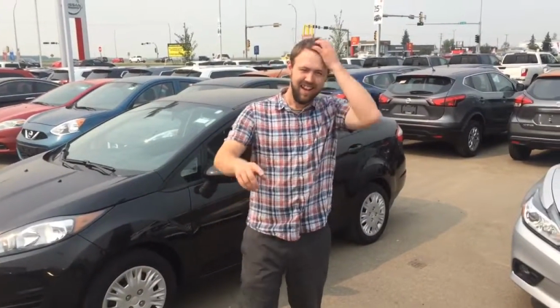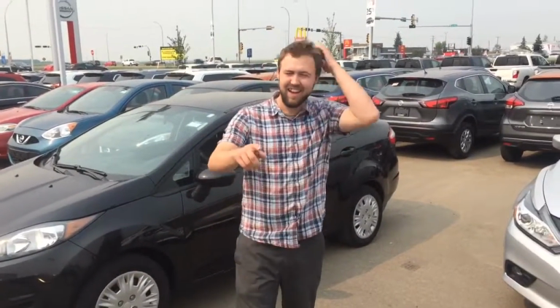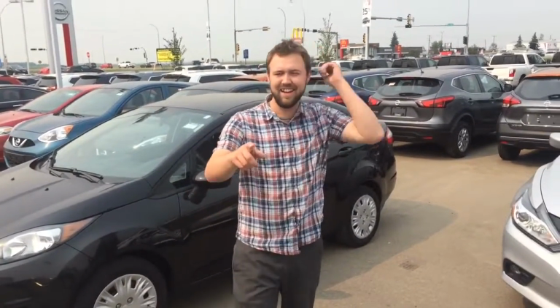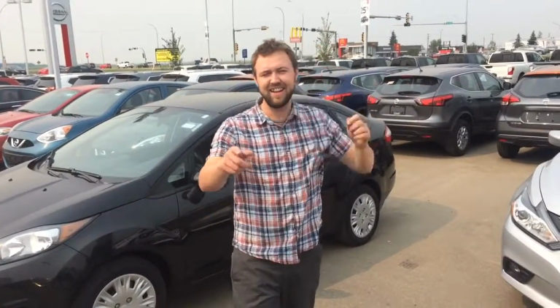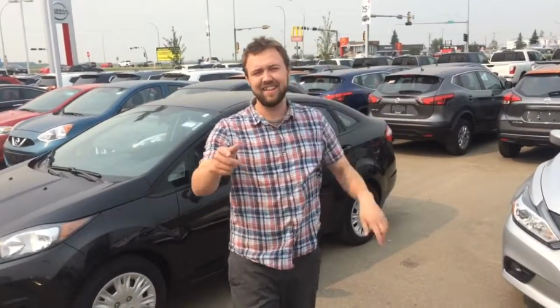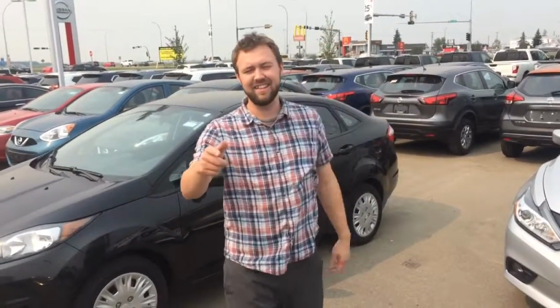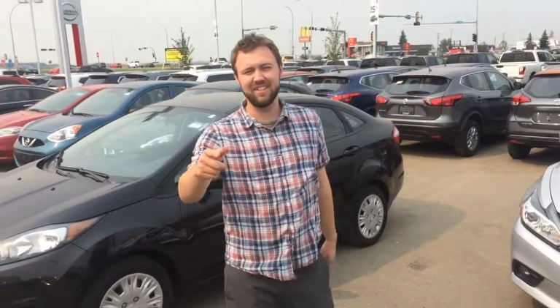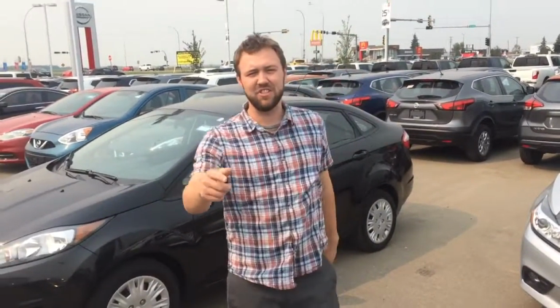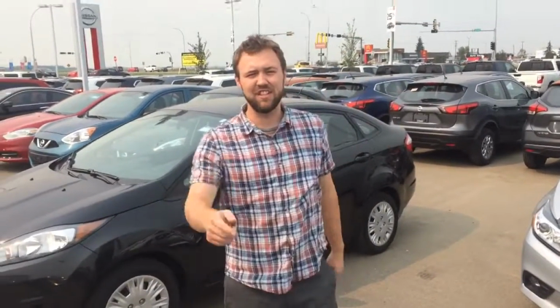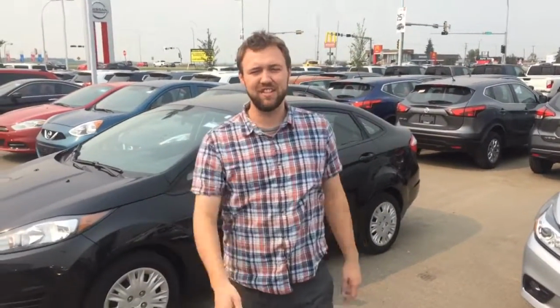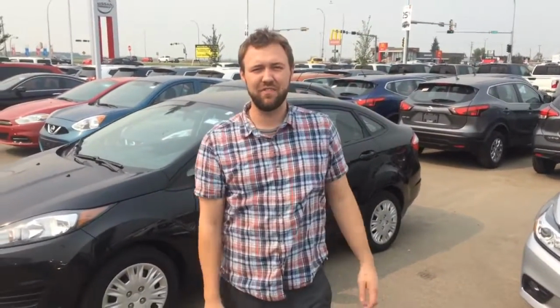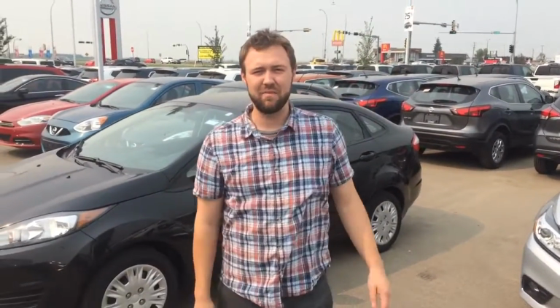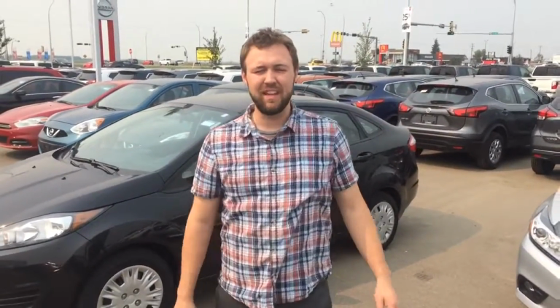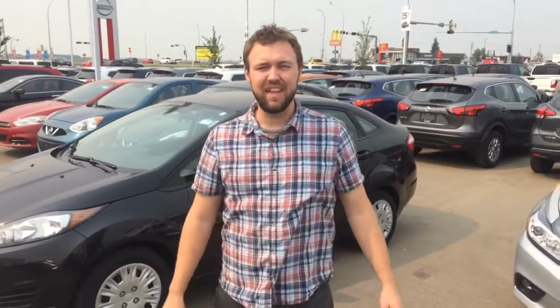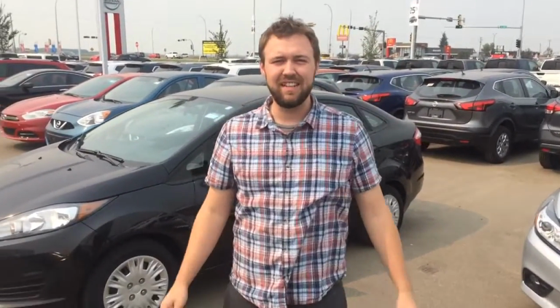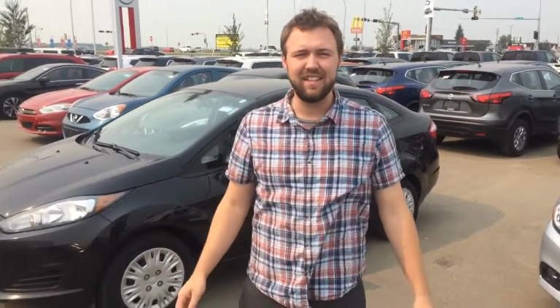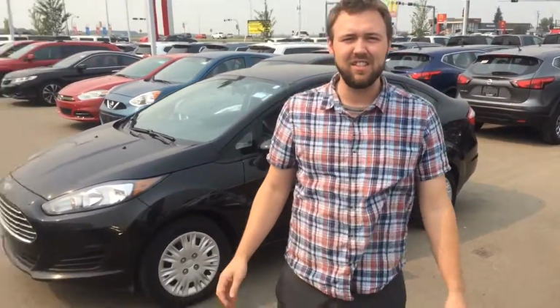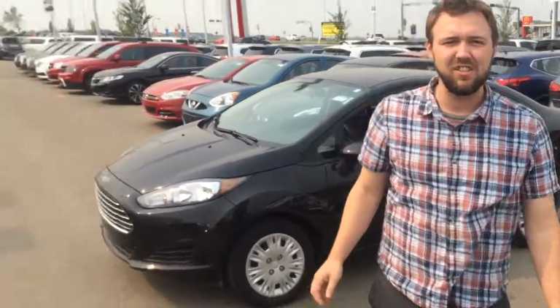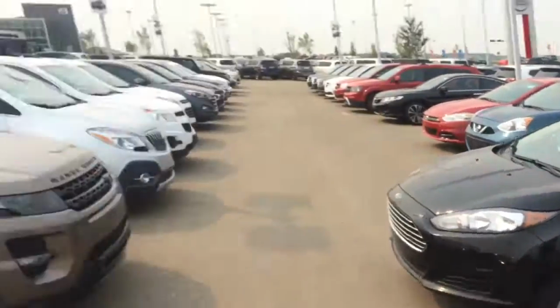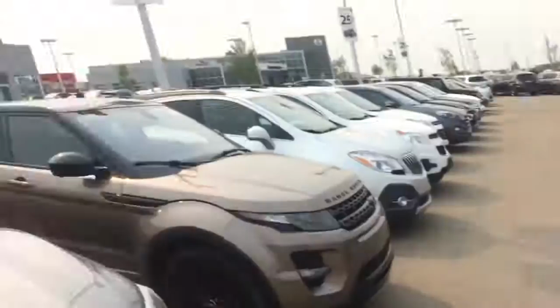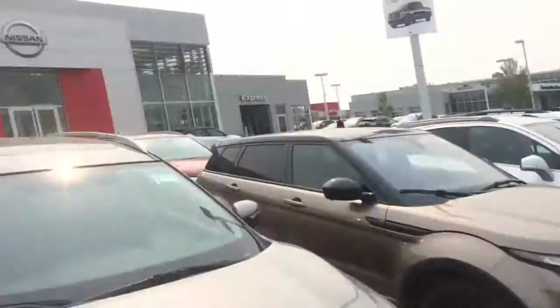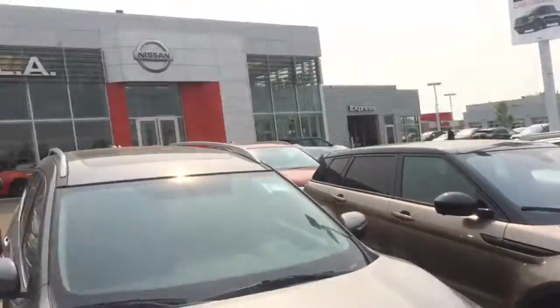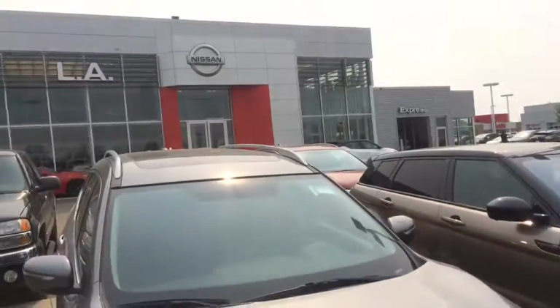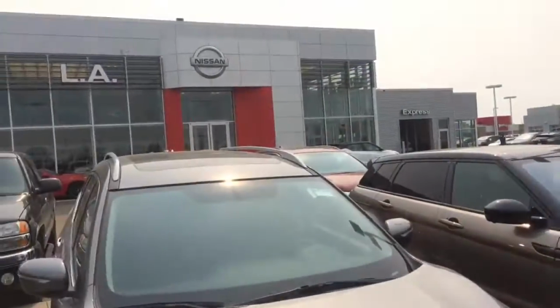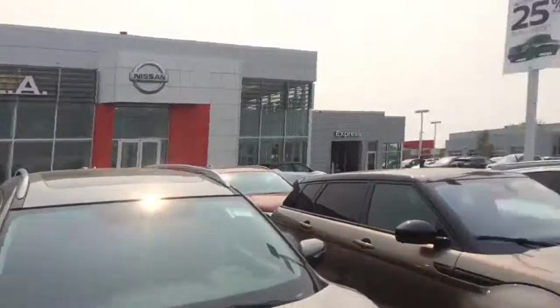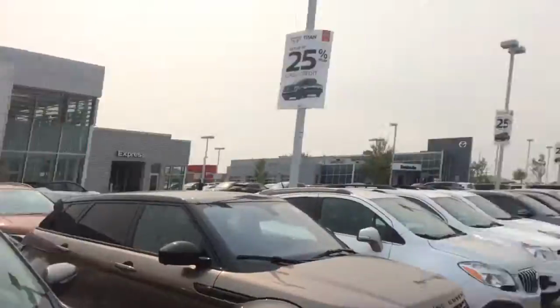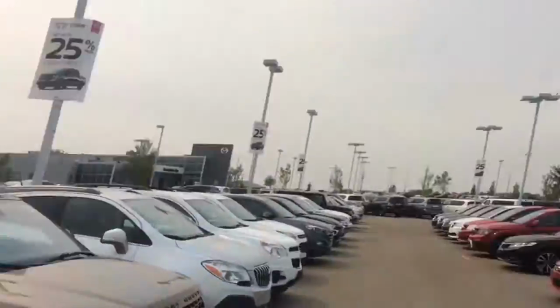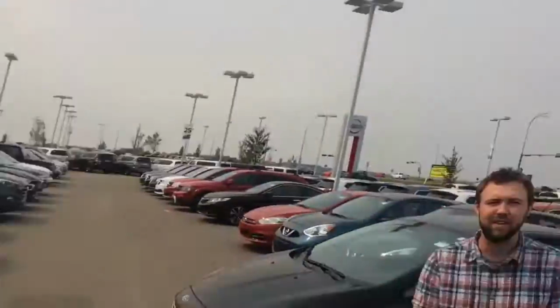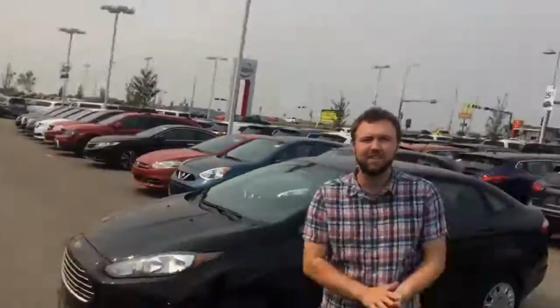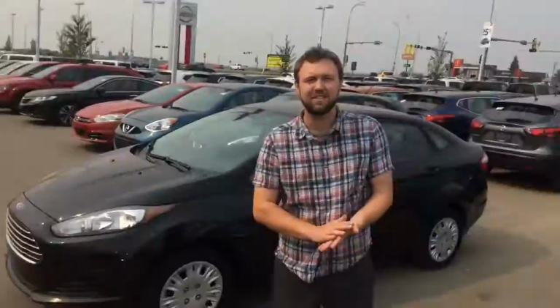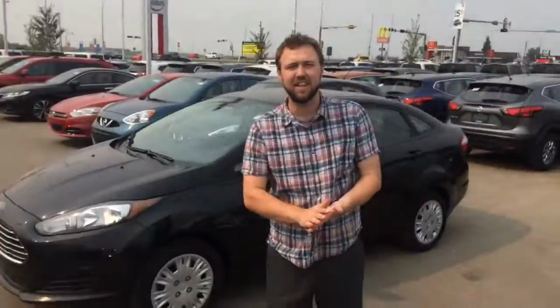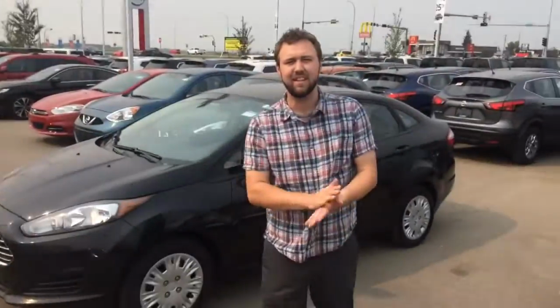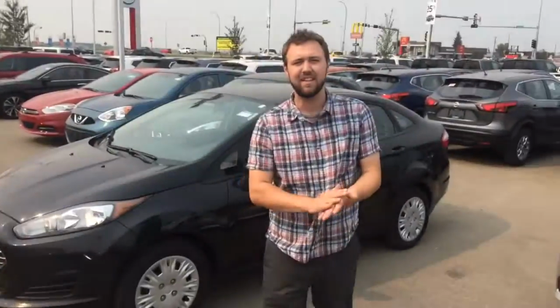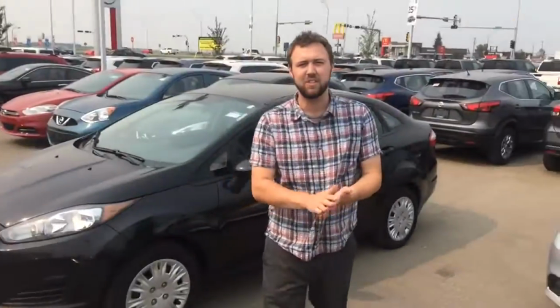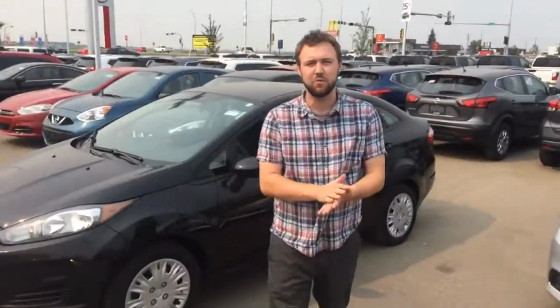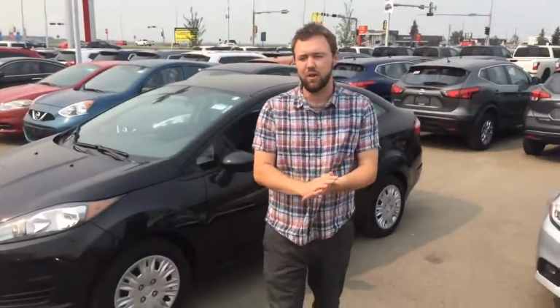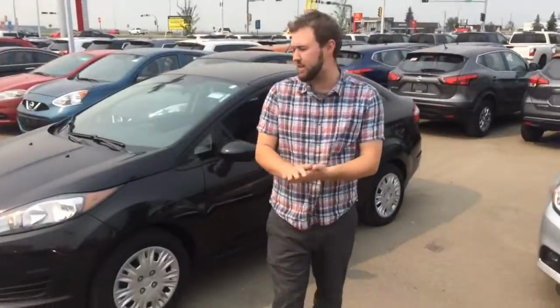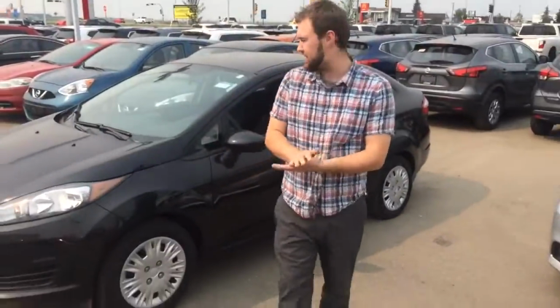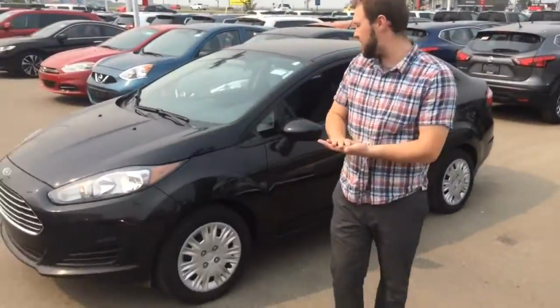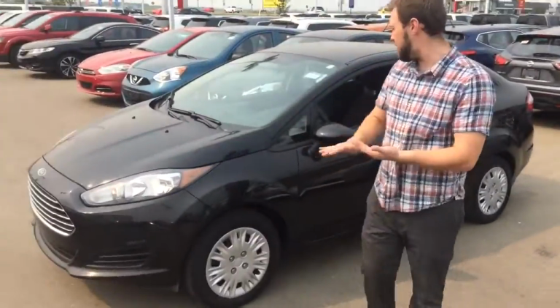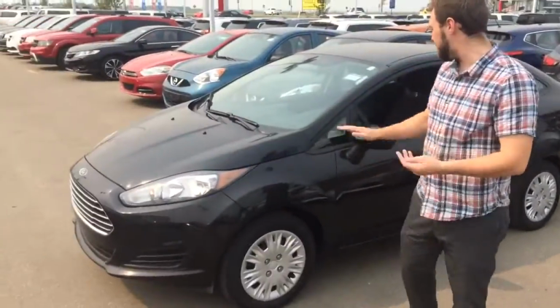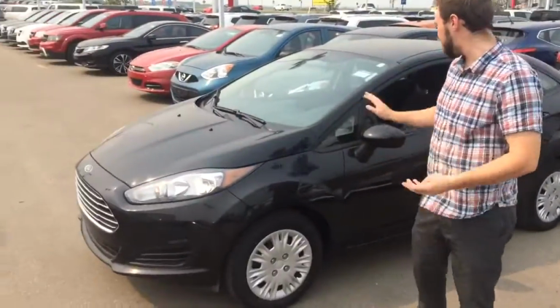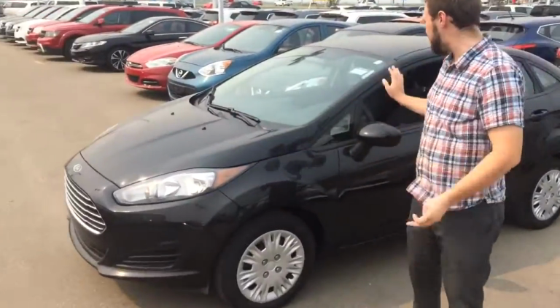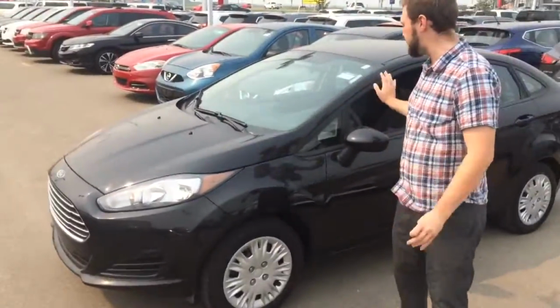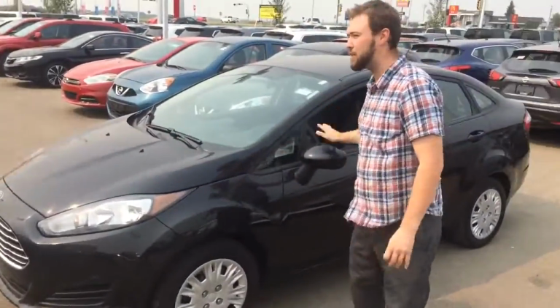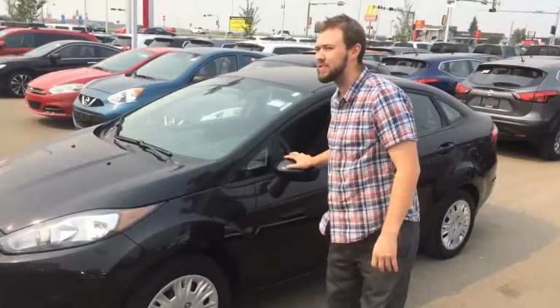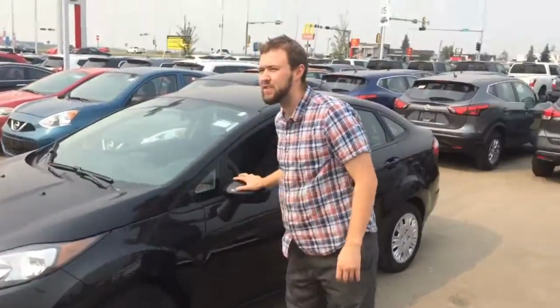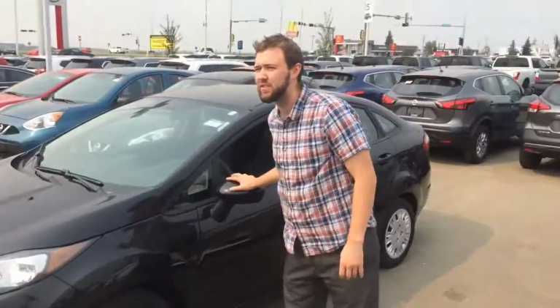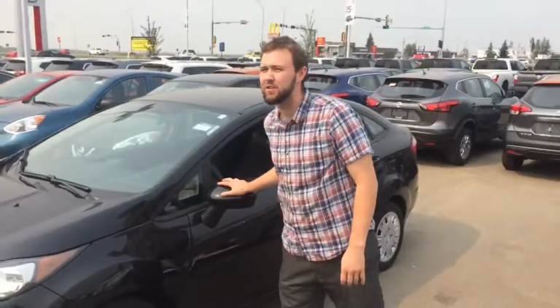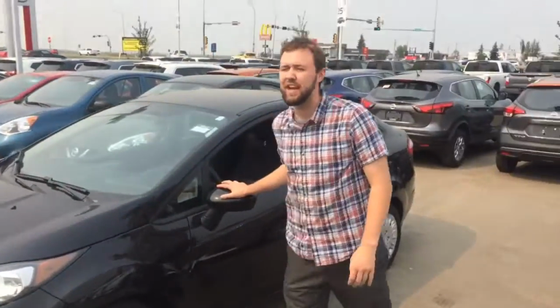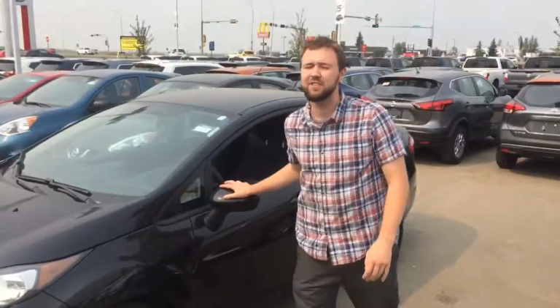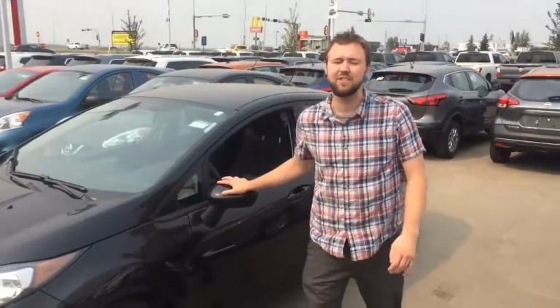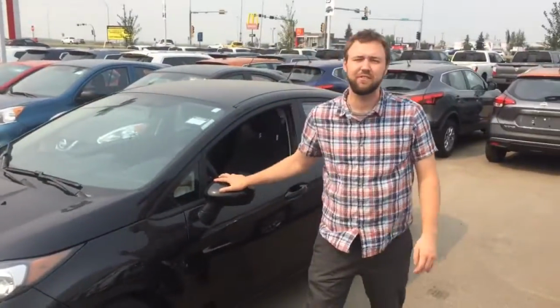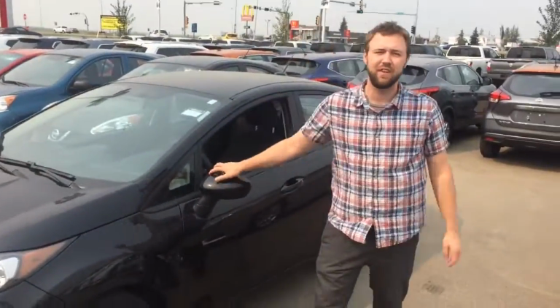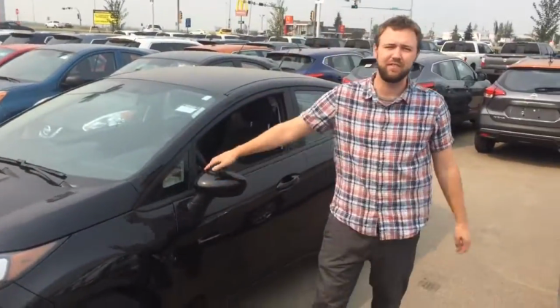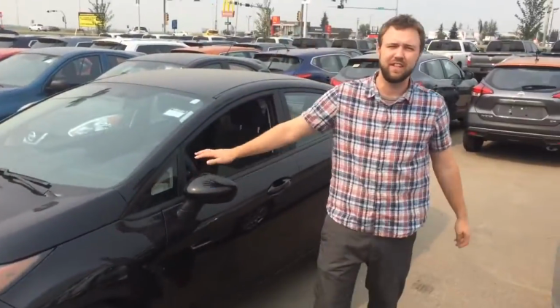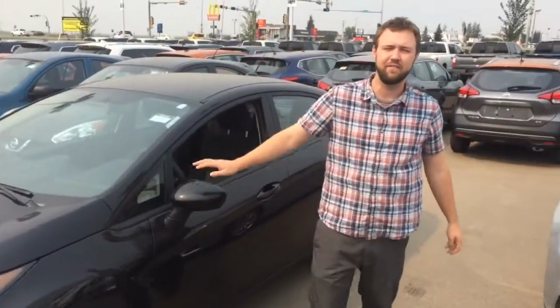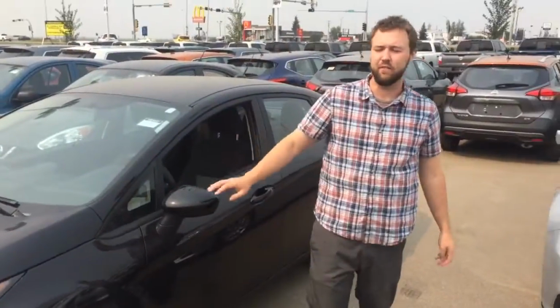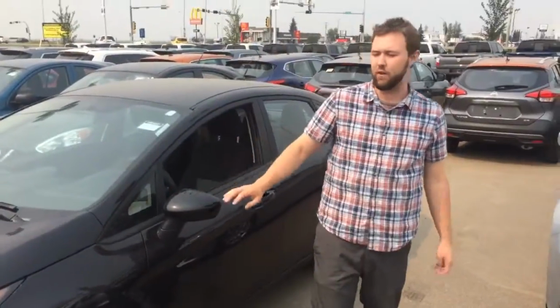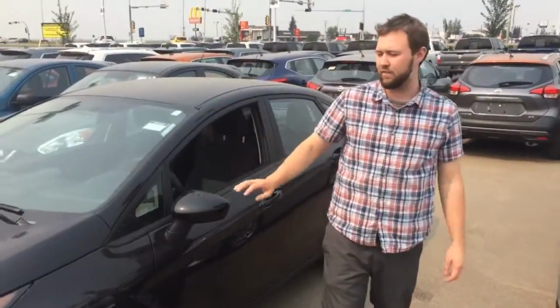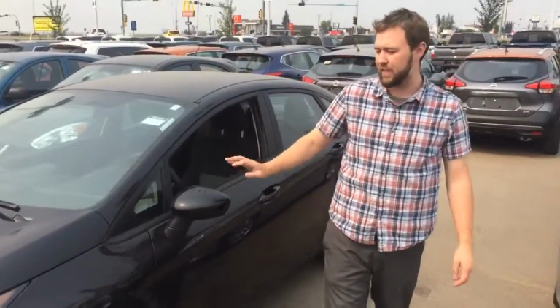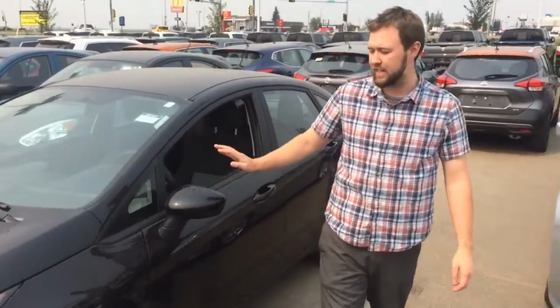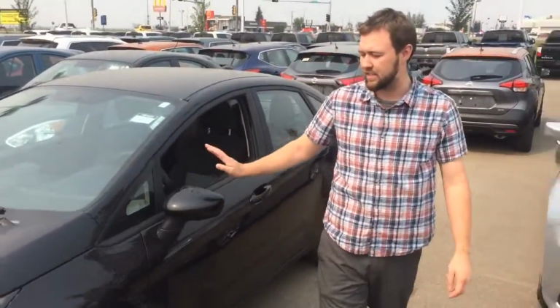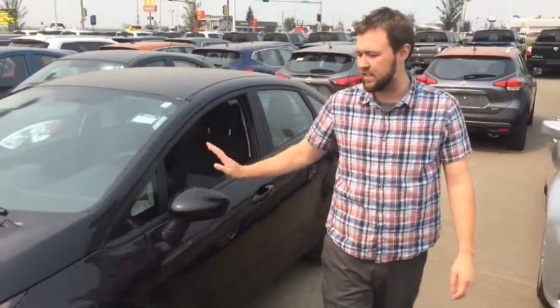Hey Nadine, it's Jesse from LA Nissan. I just got your email stating that you wanted to know a little bit about this 2015 Ford Fiesta.